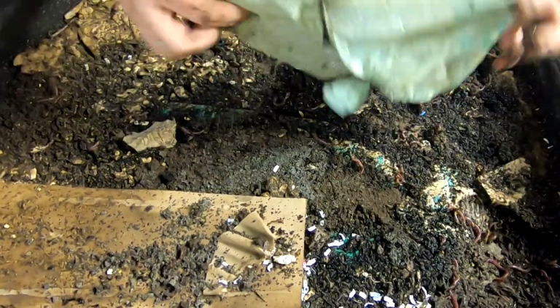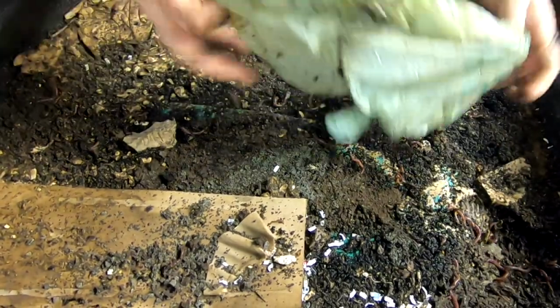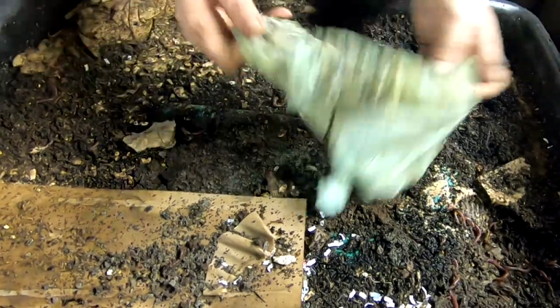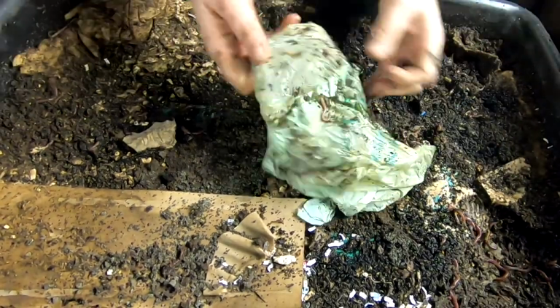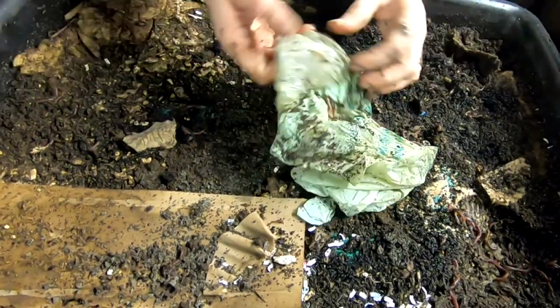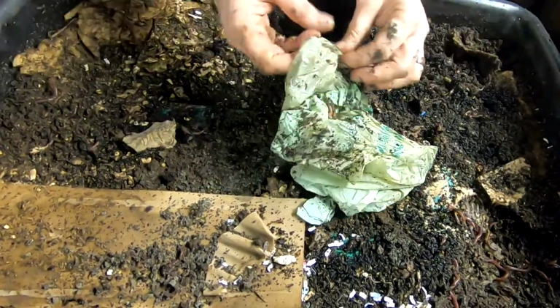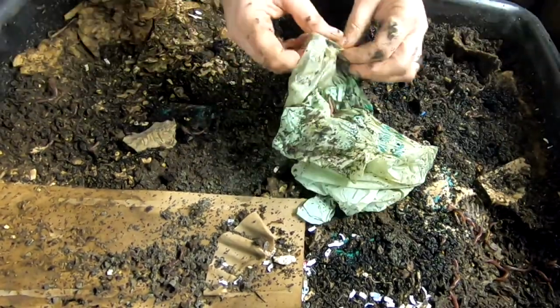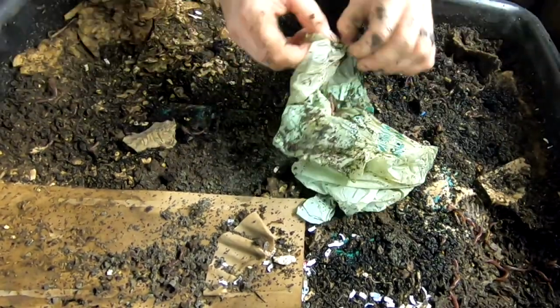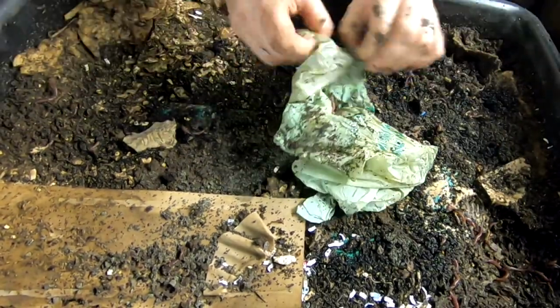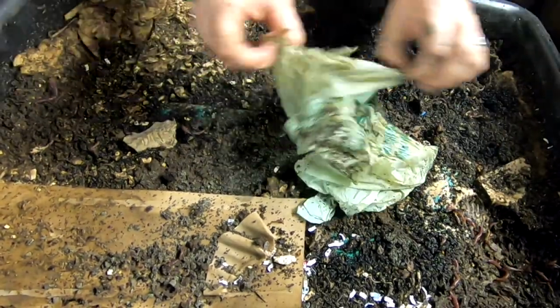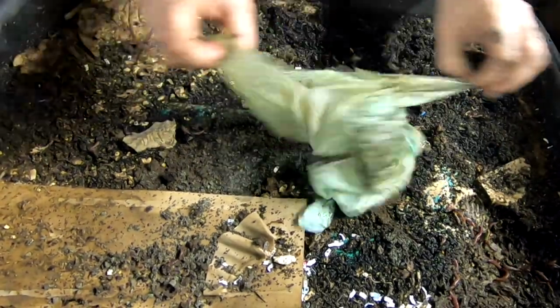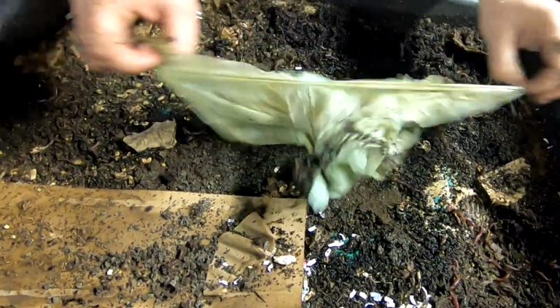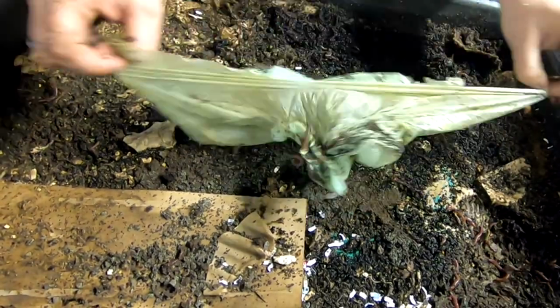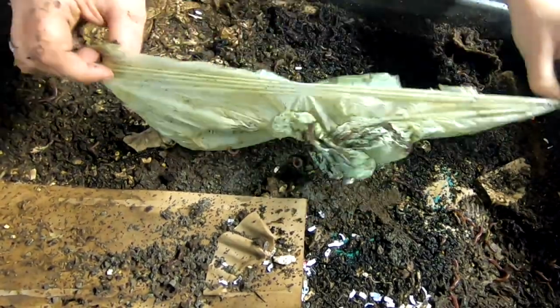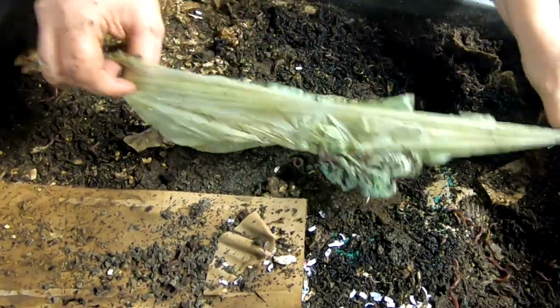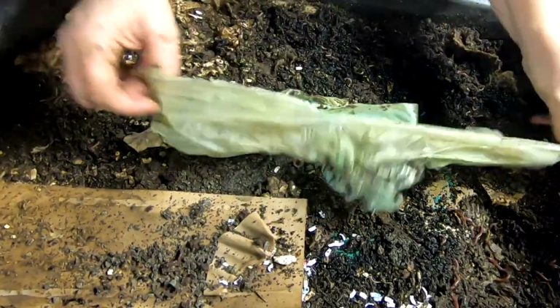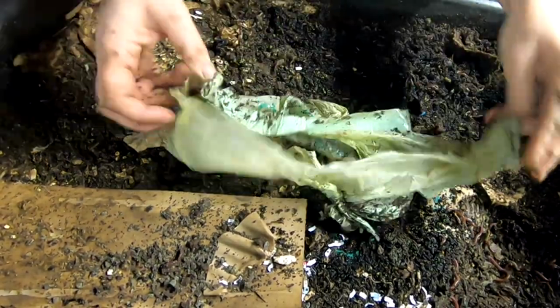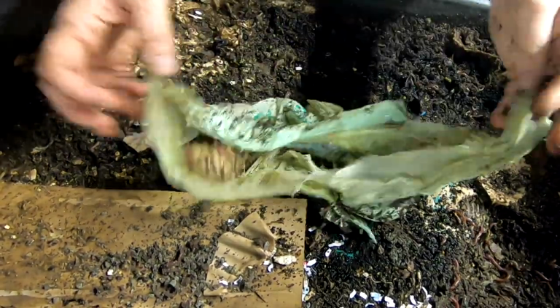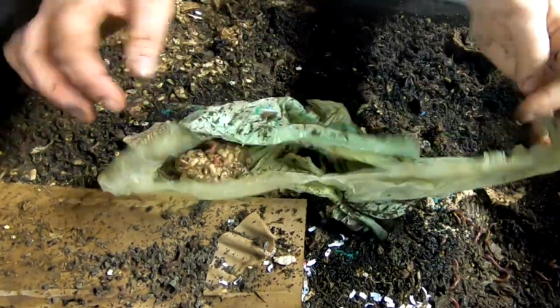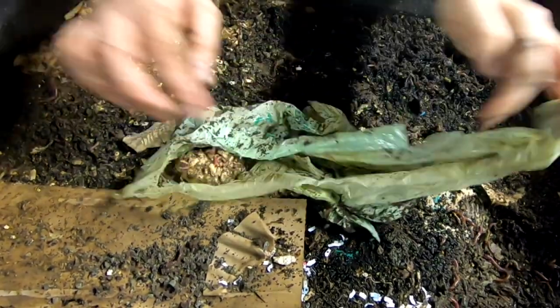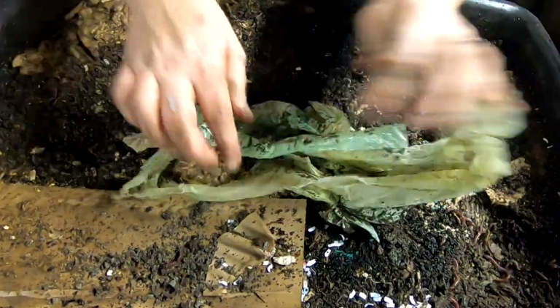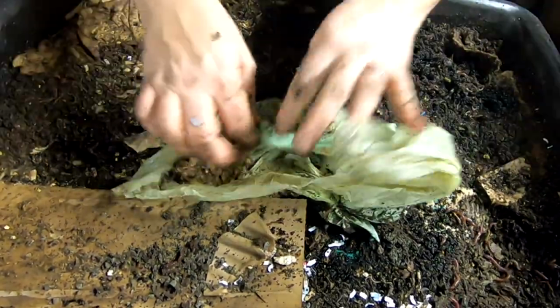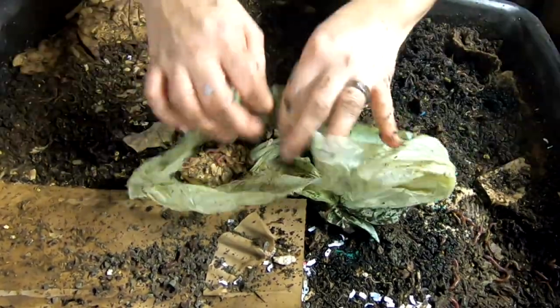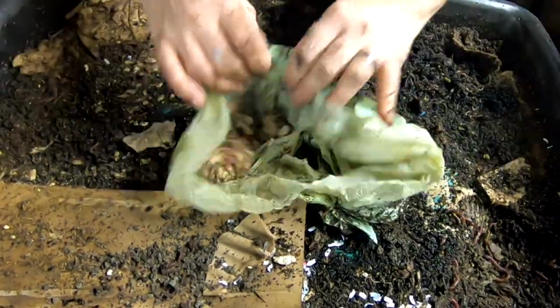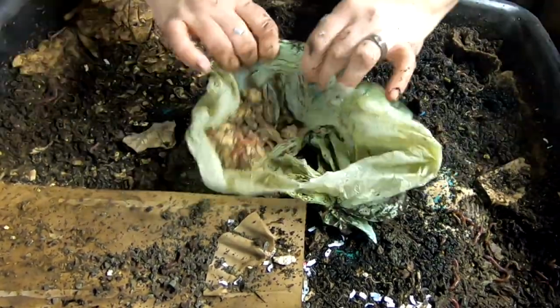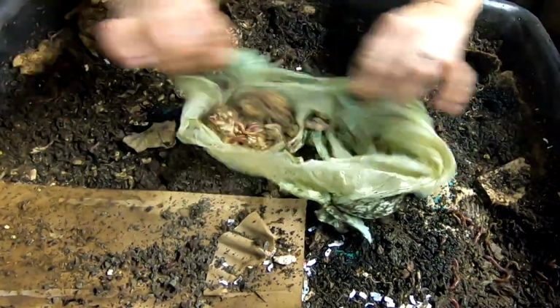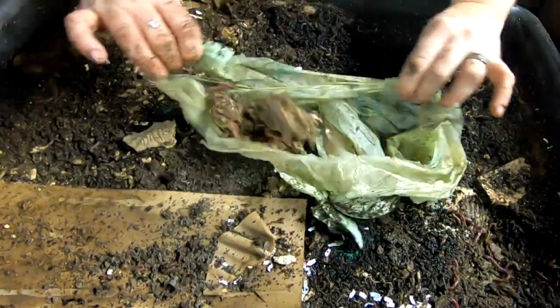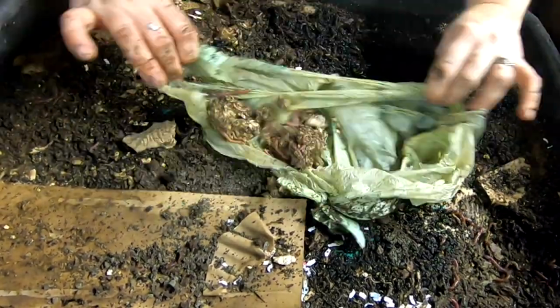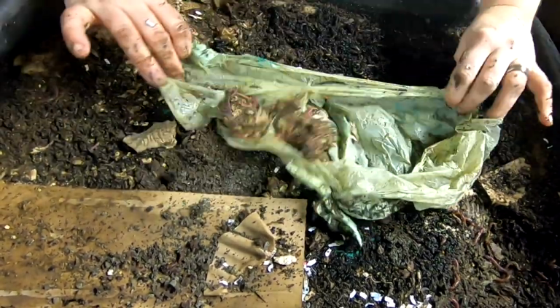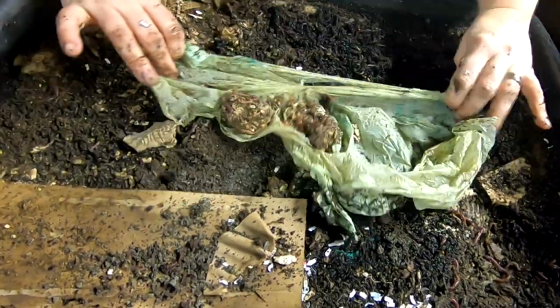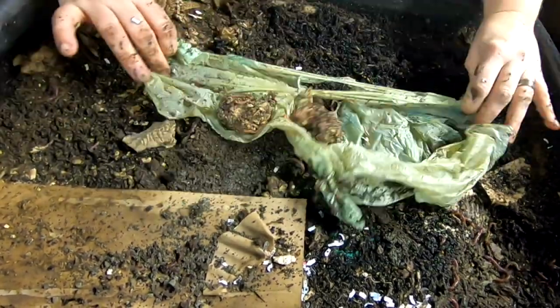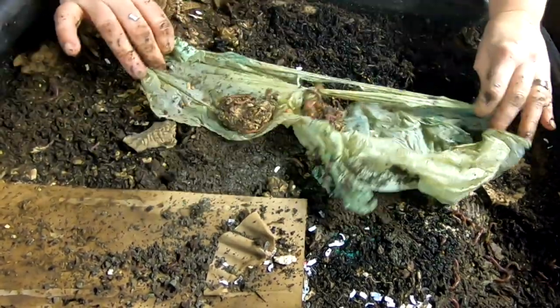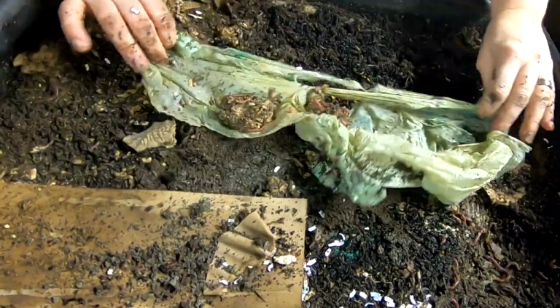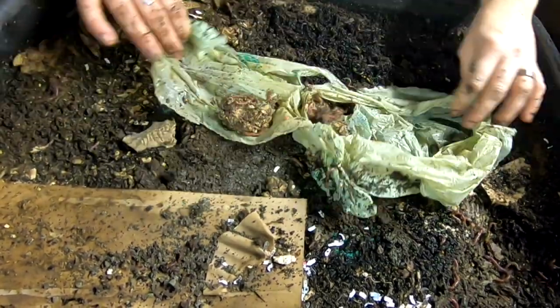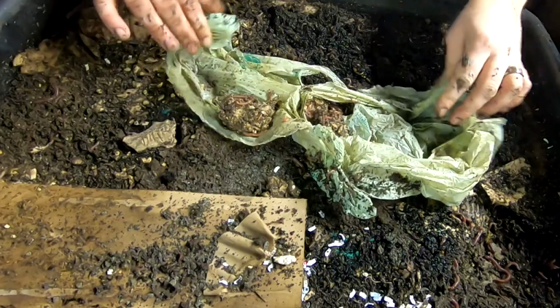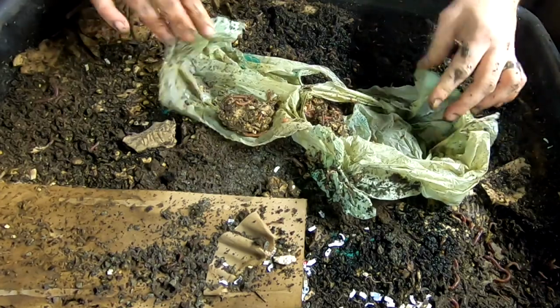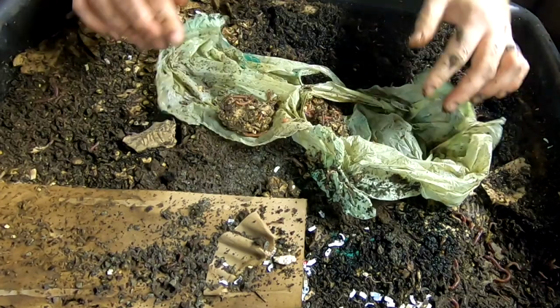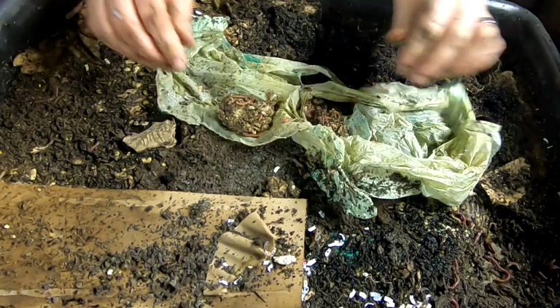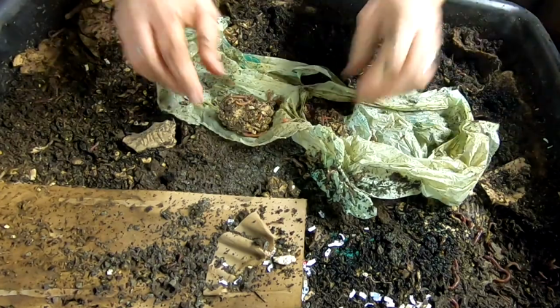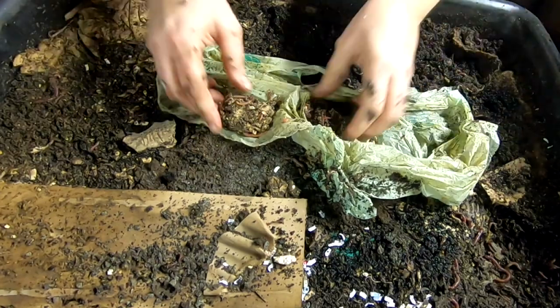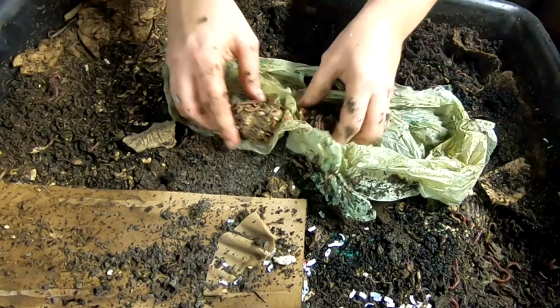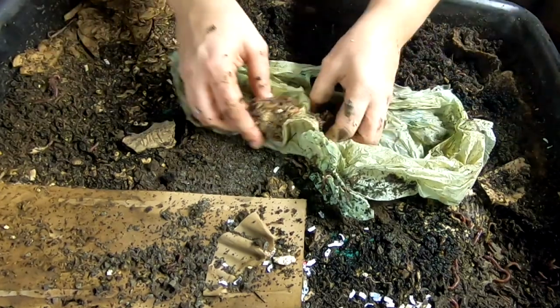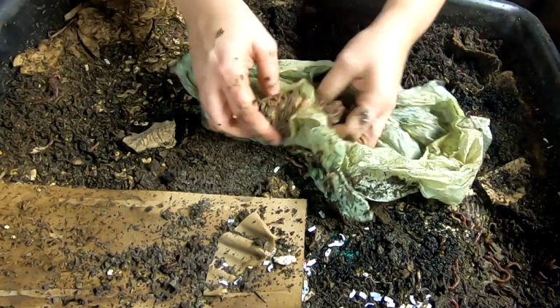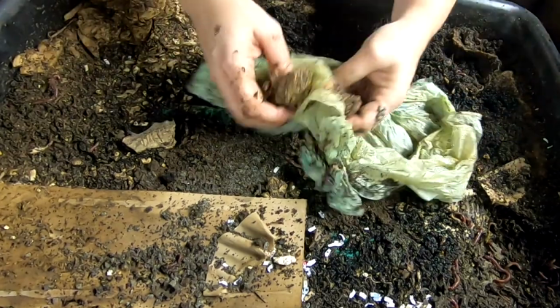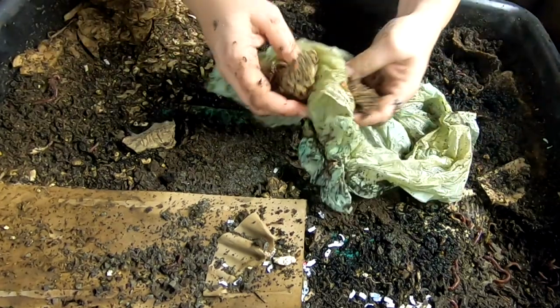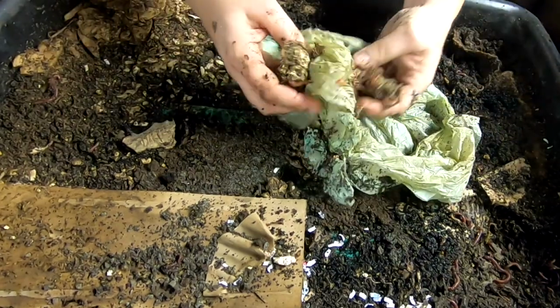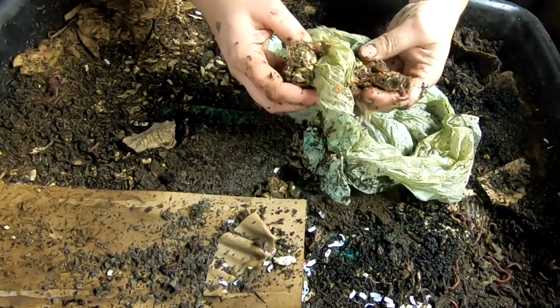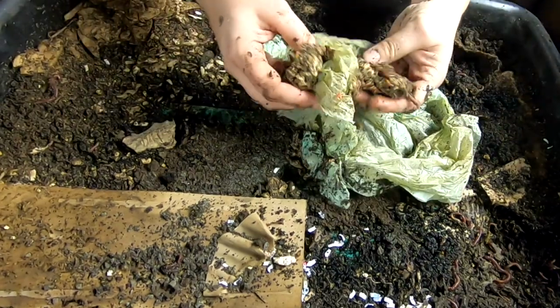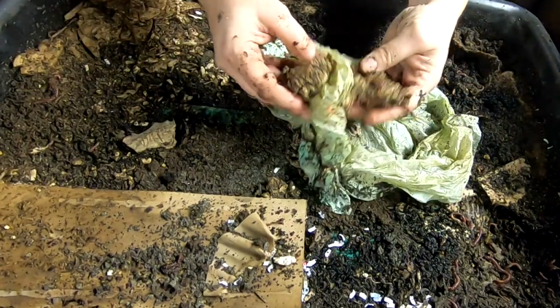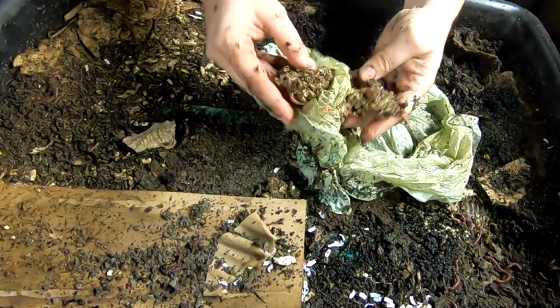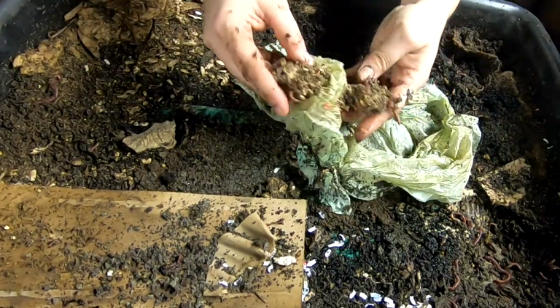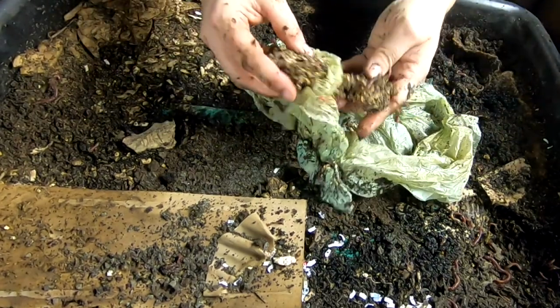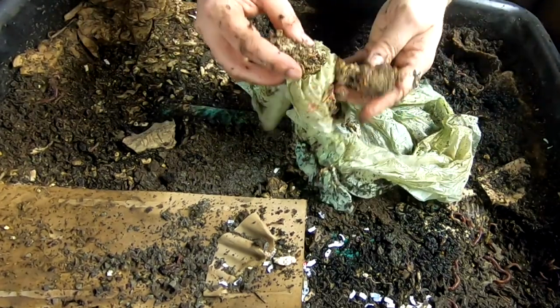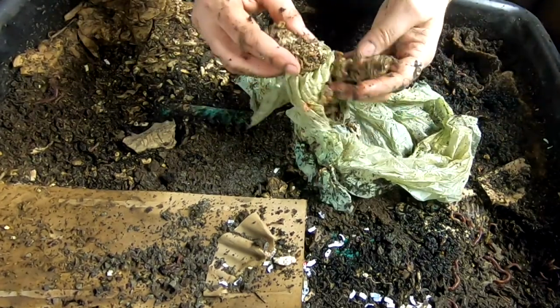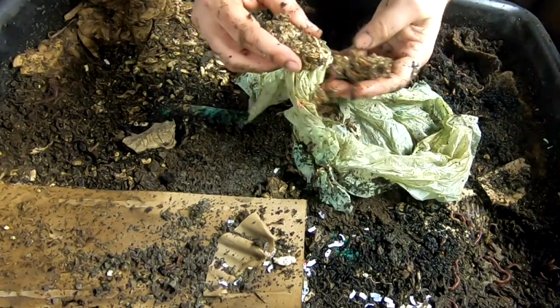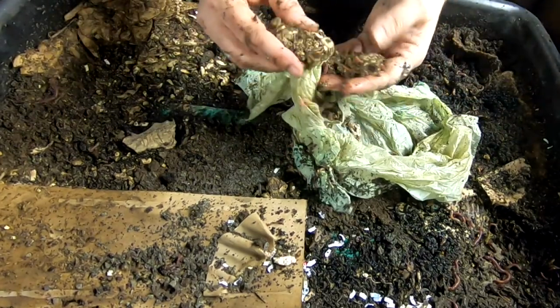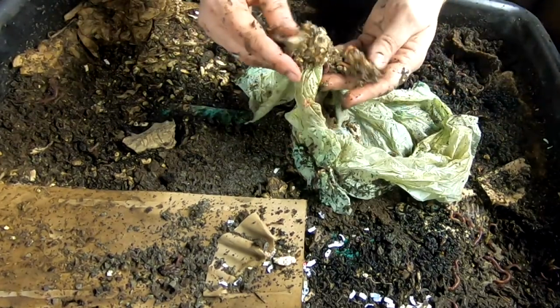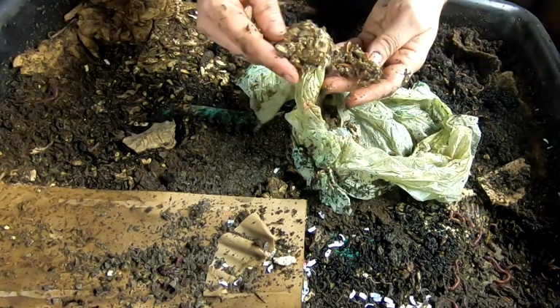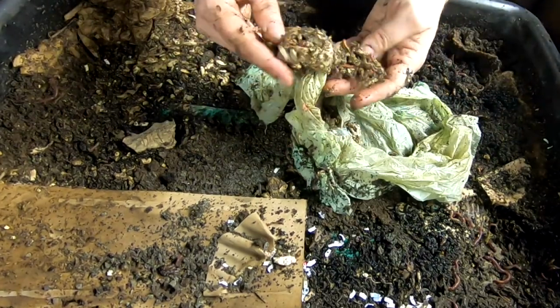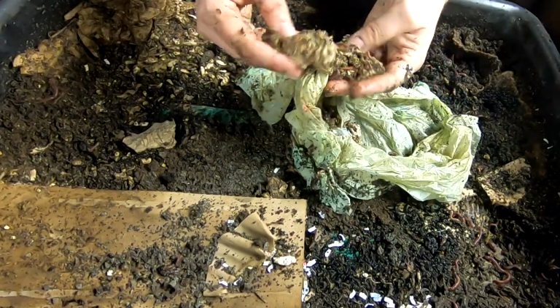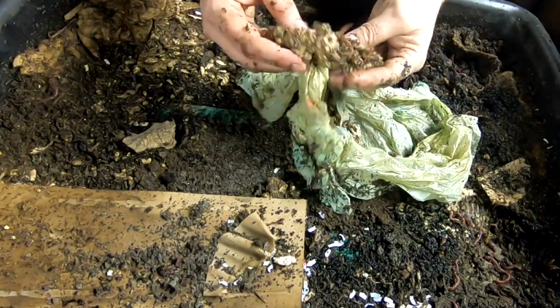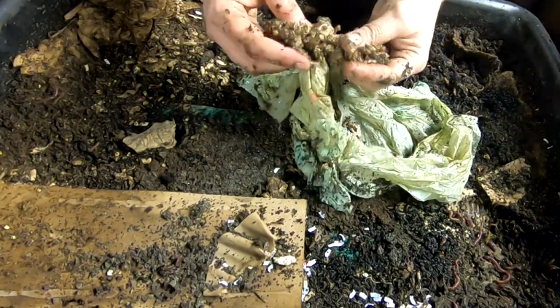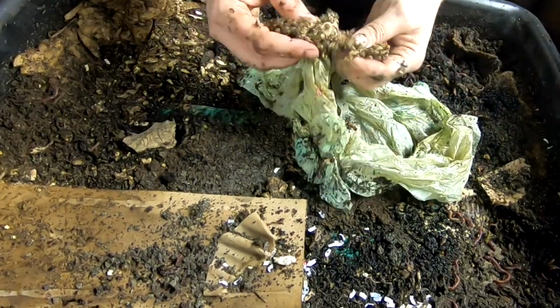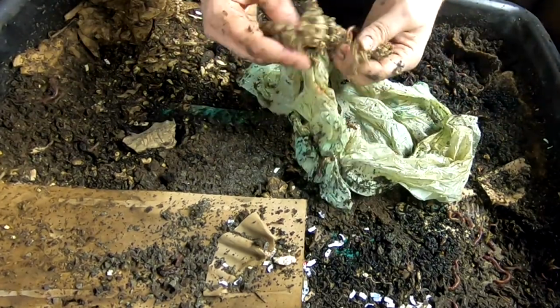Oh look, Greg's favorite bags. But they are — oh look at that — worms in a bag!